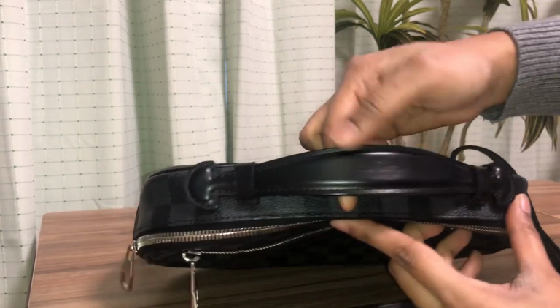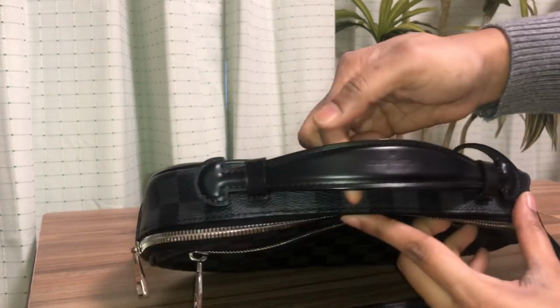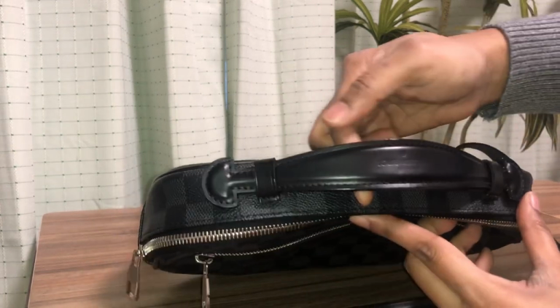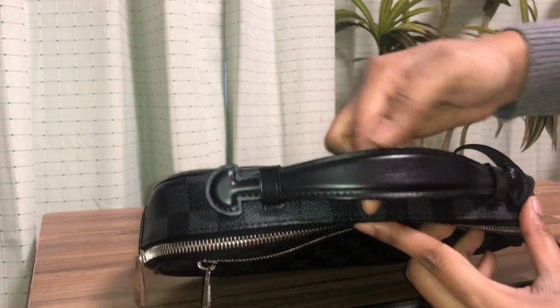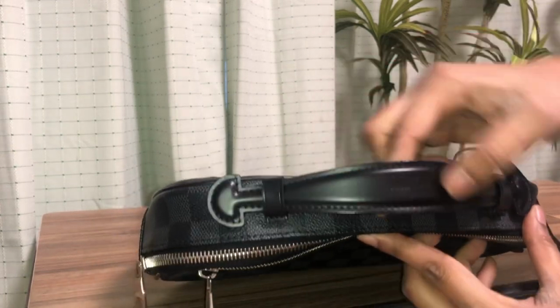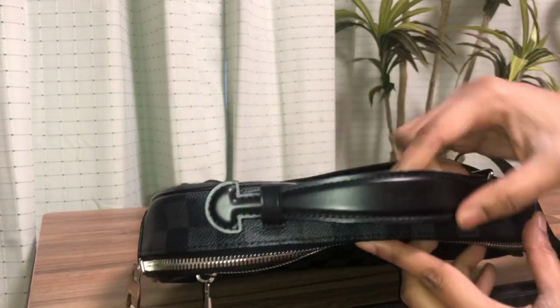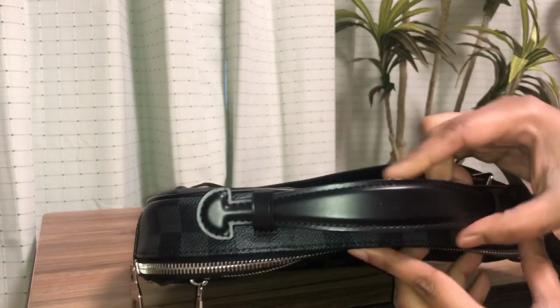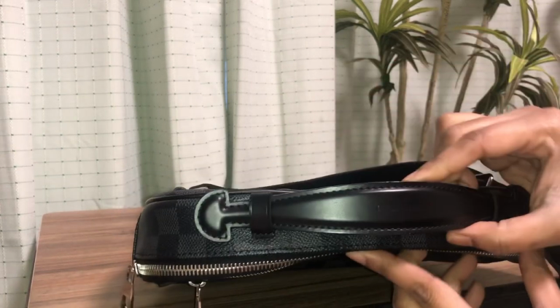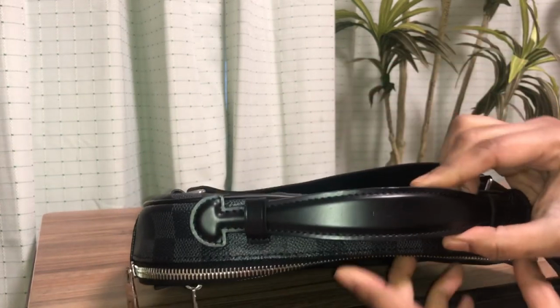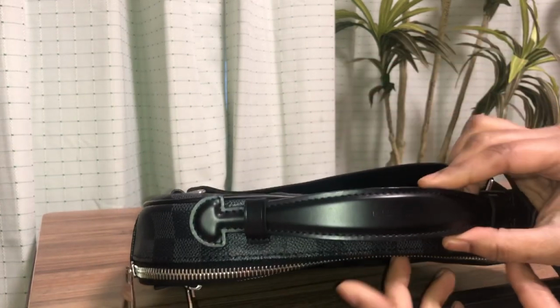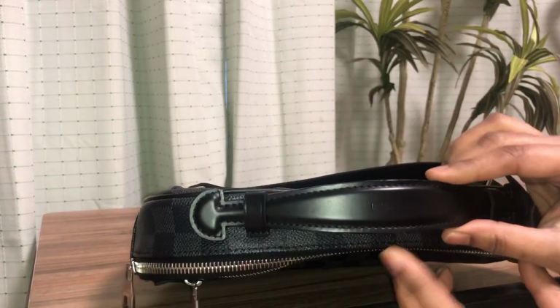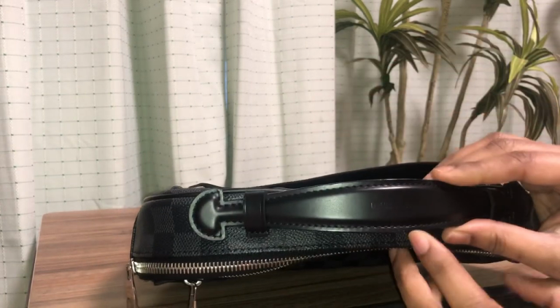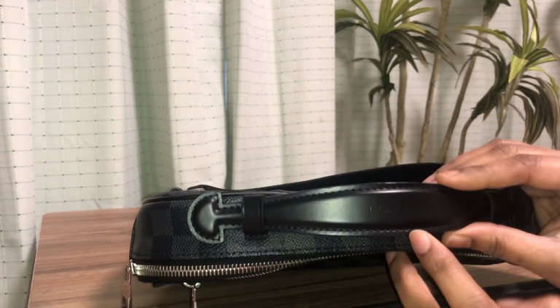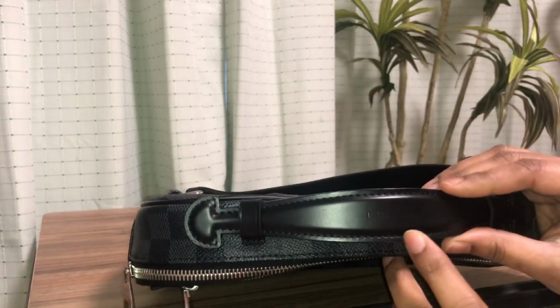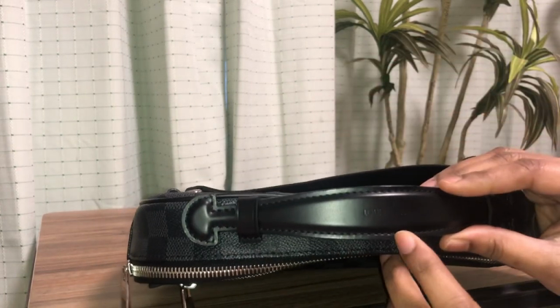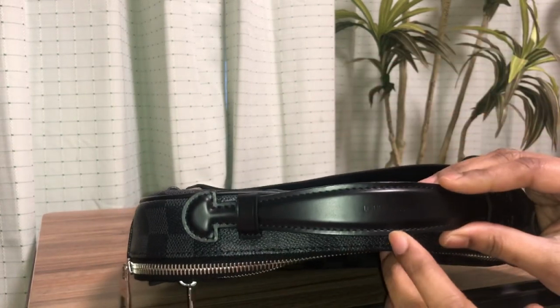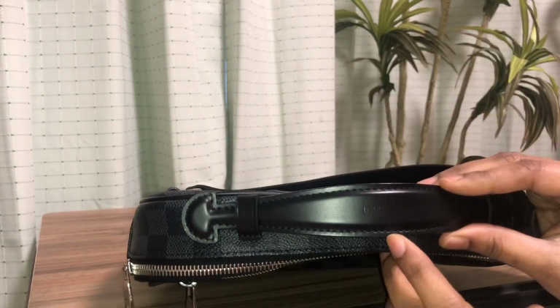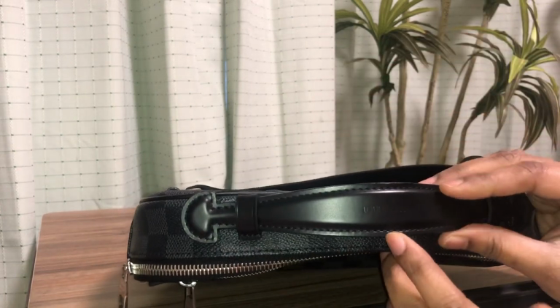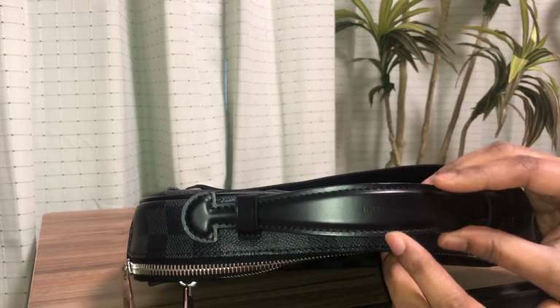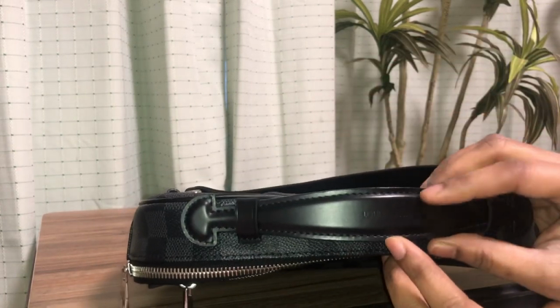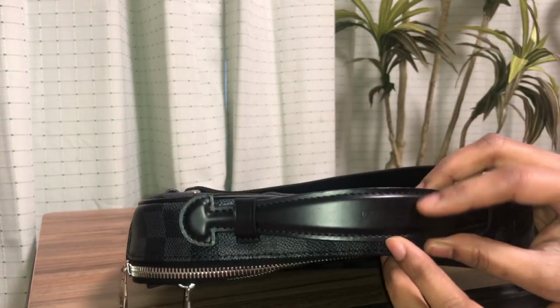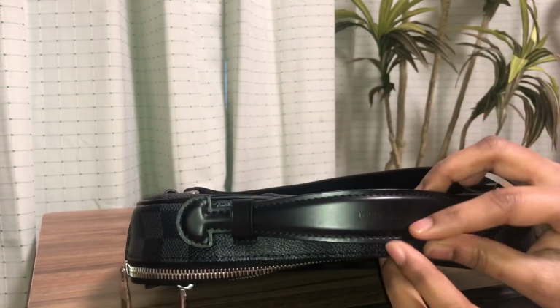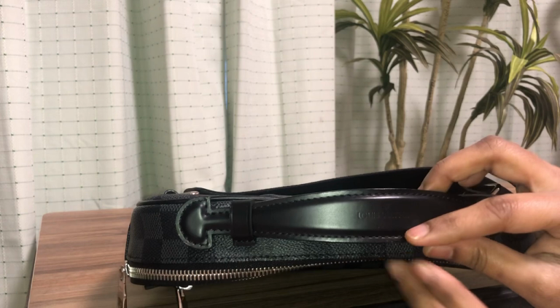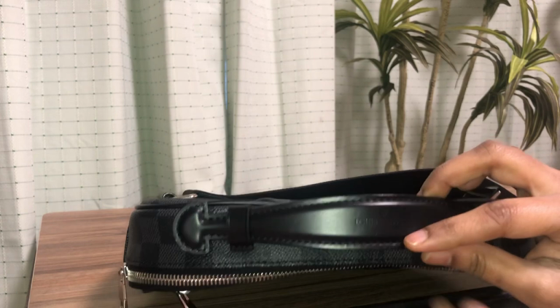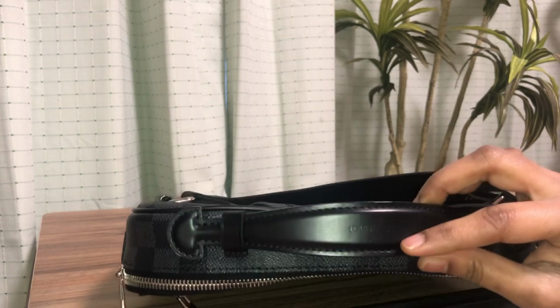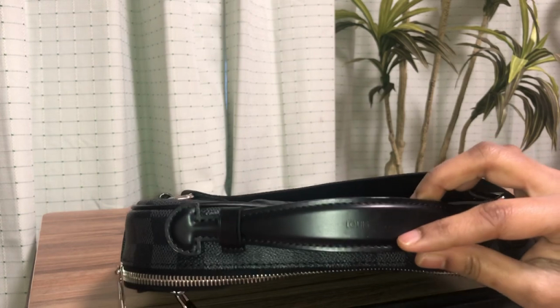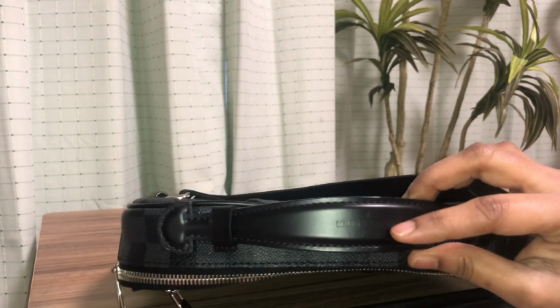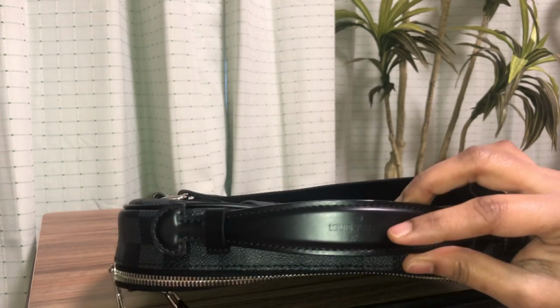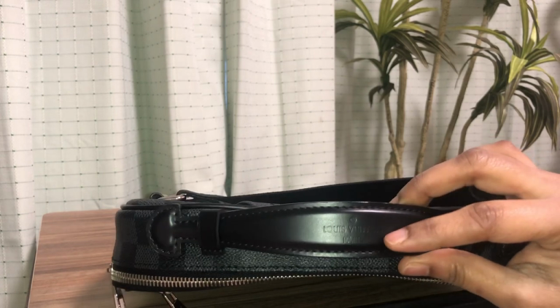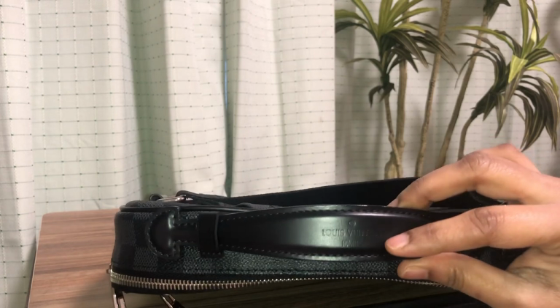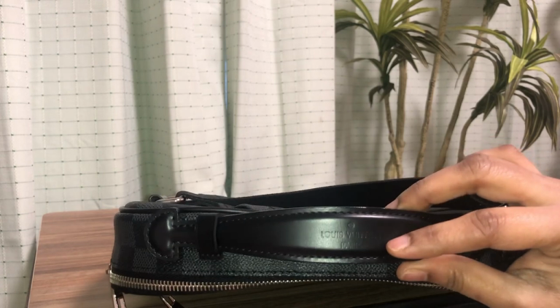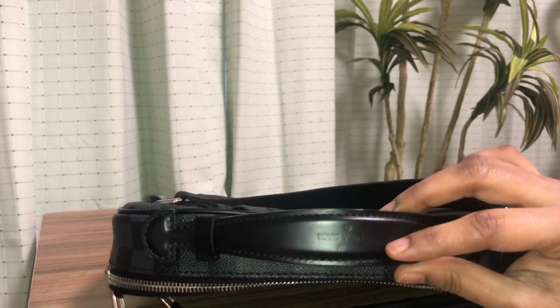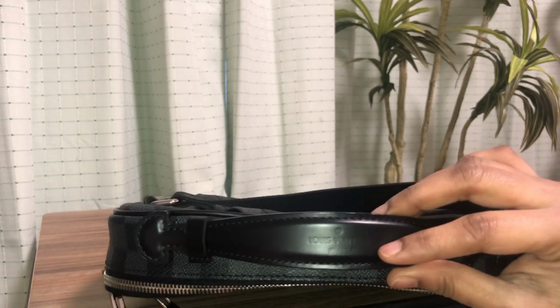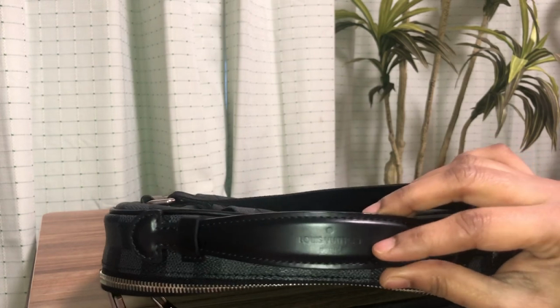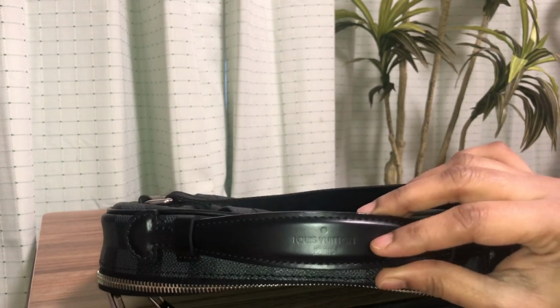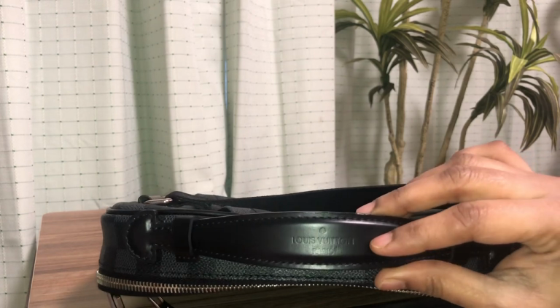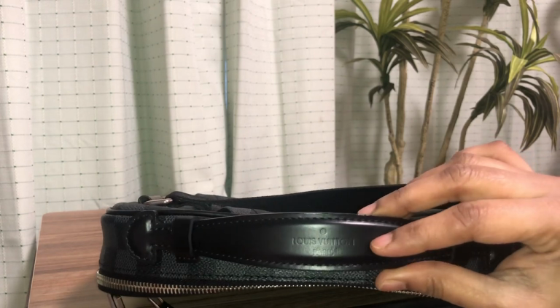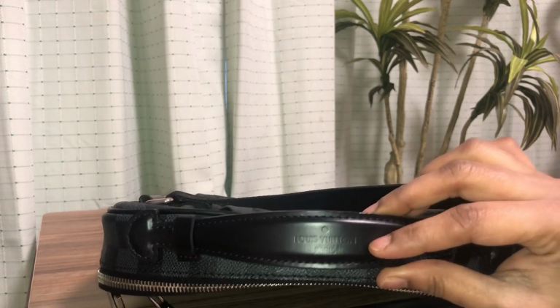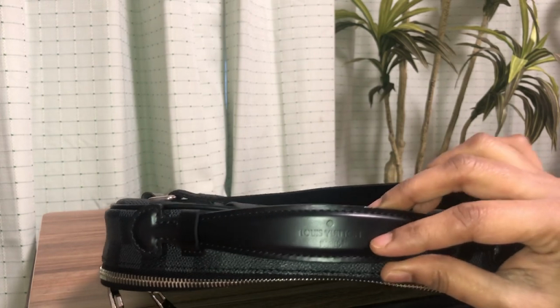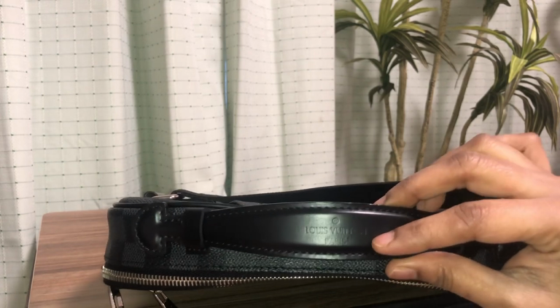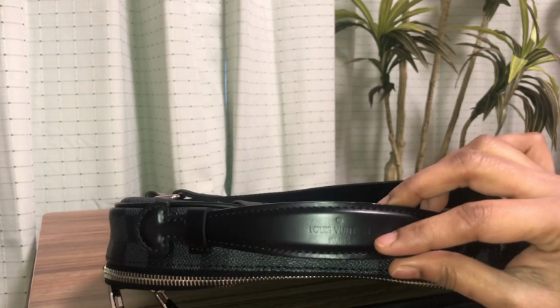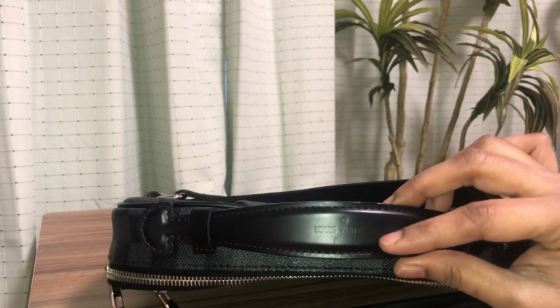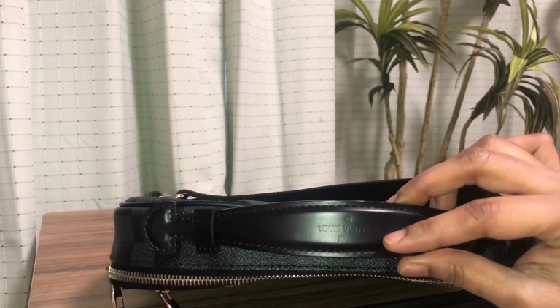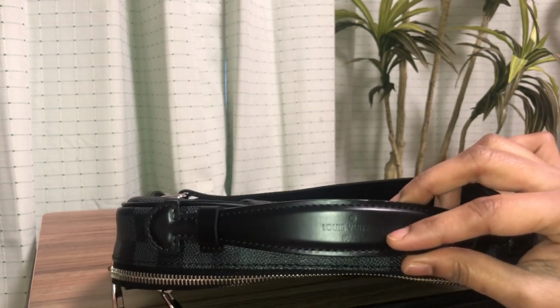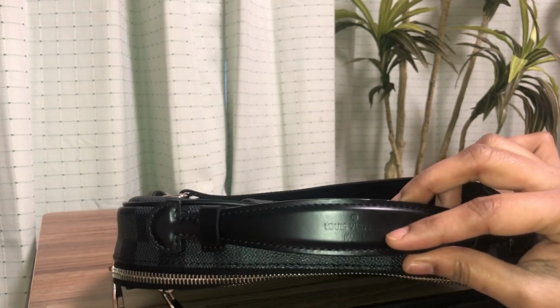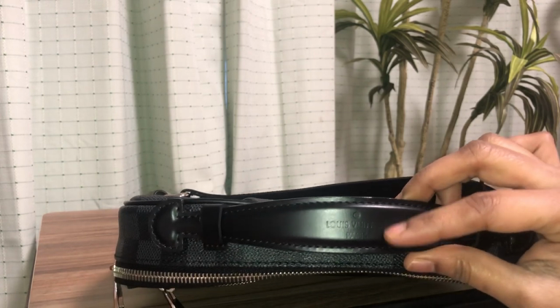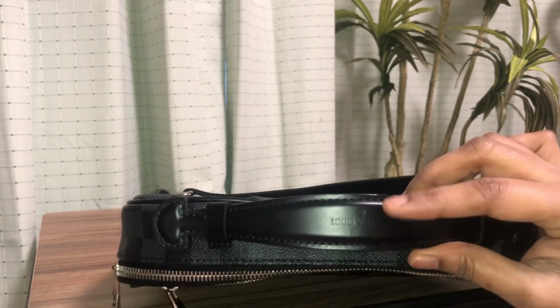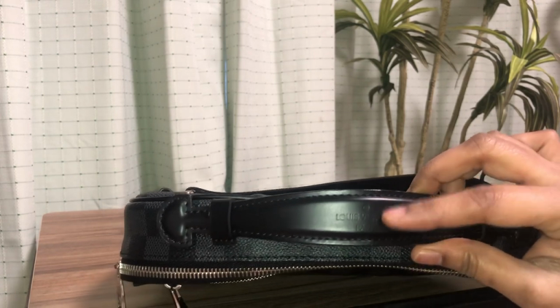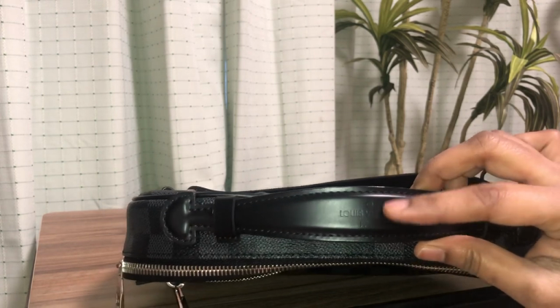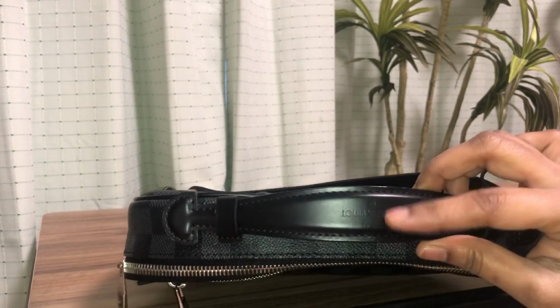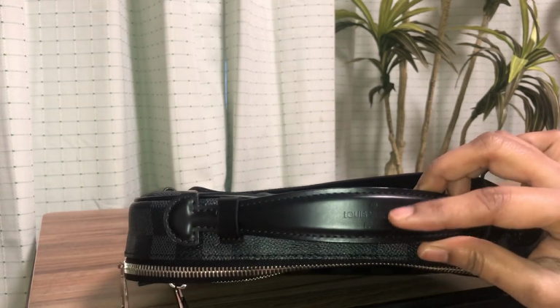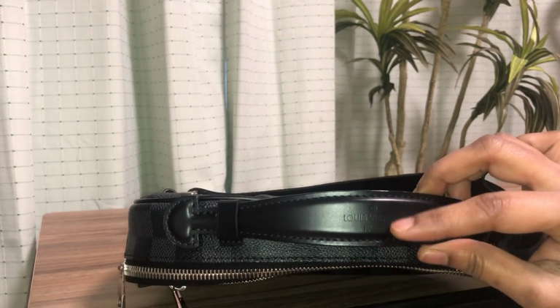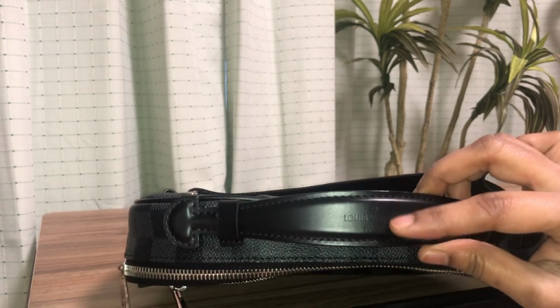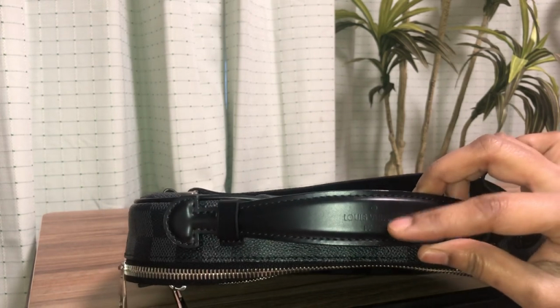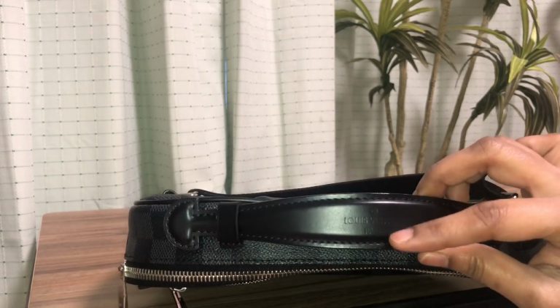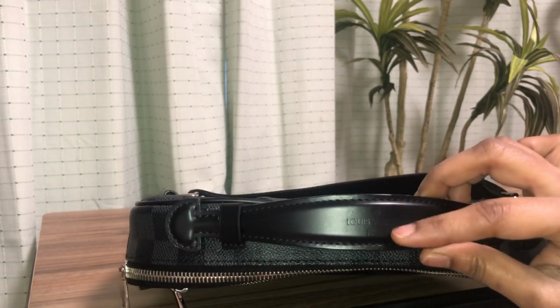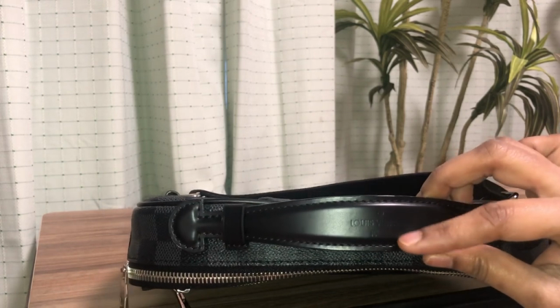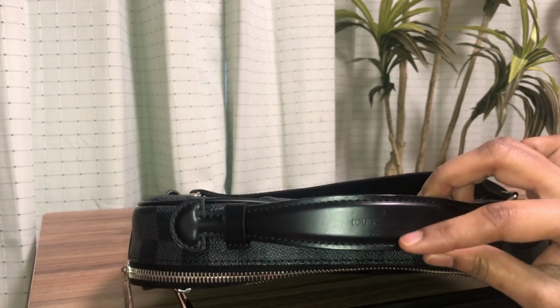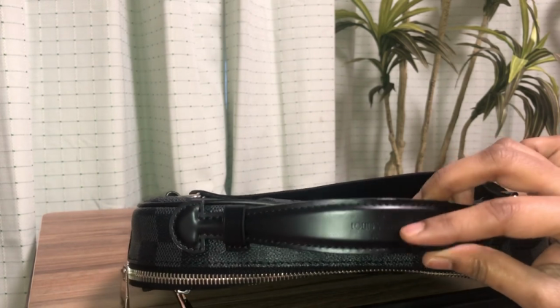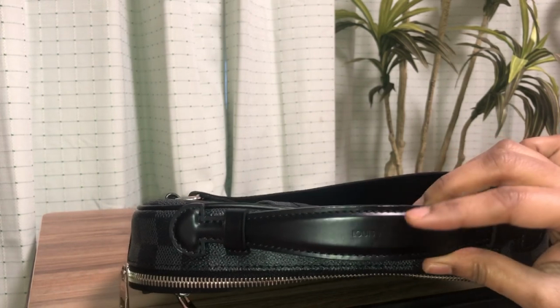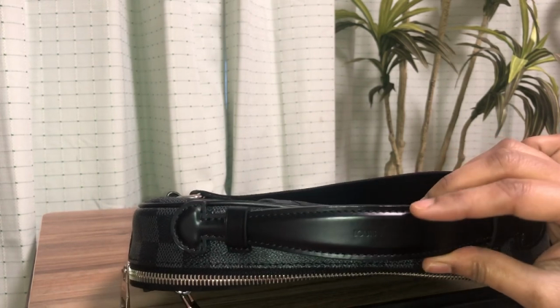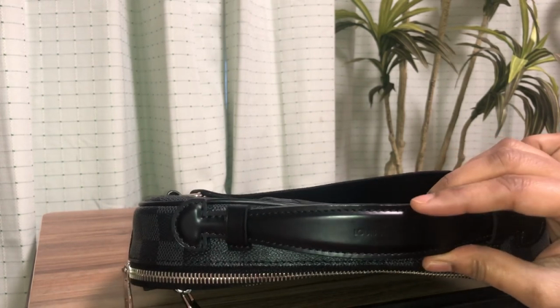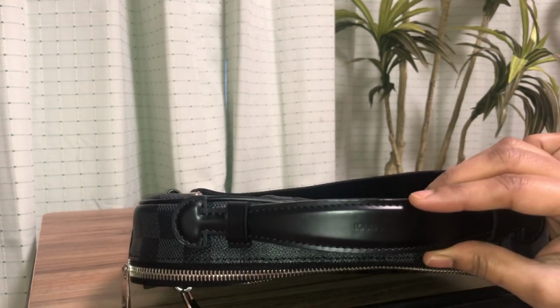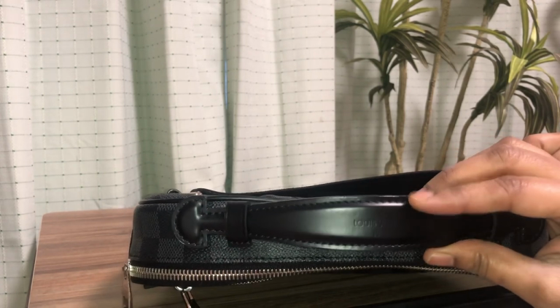It has the Louis Vuitton Paris name hot stamped on top of the handle, which you can see clearly.